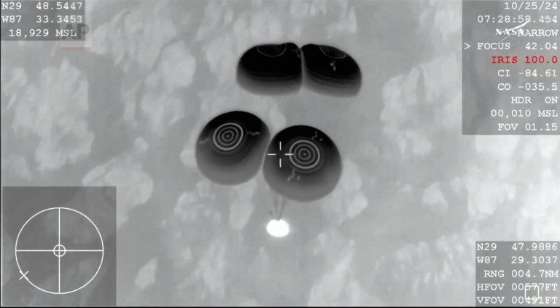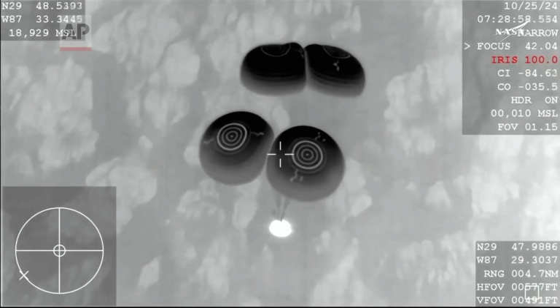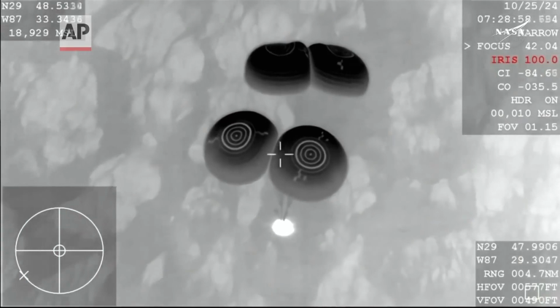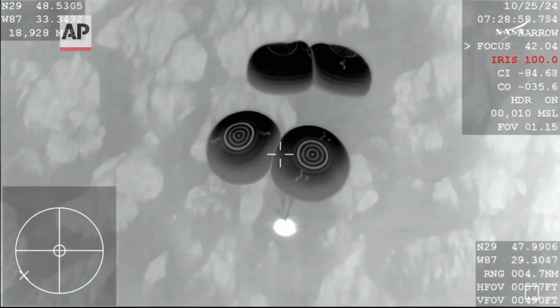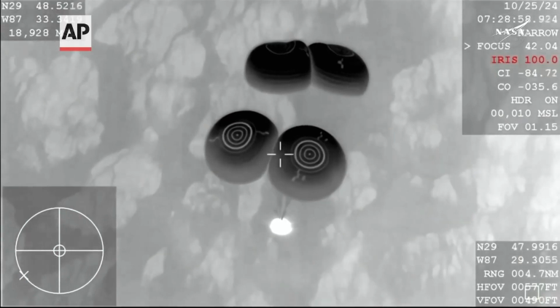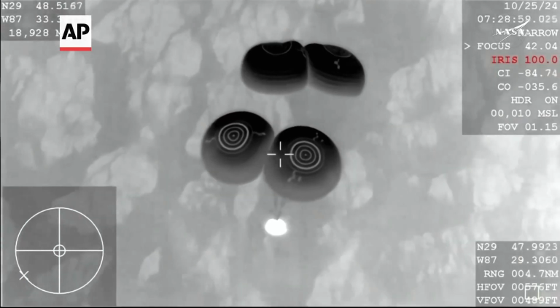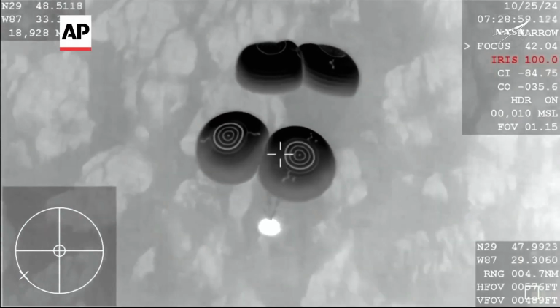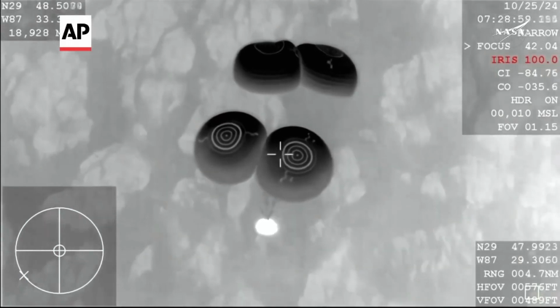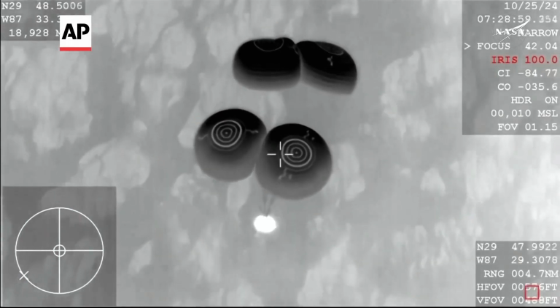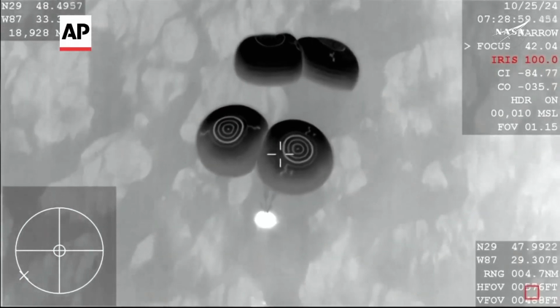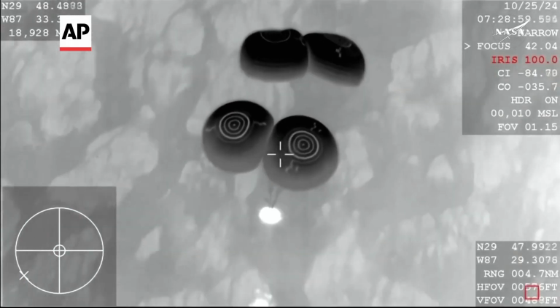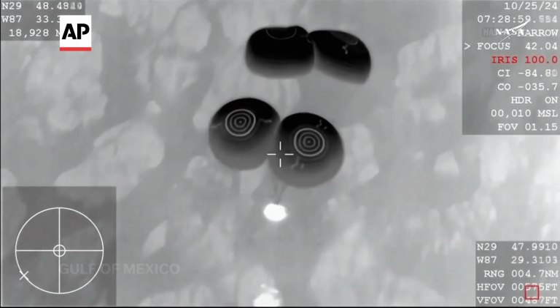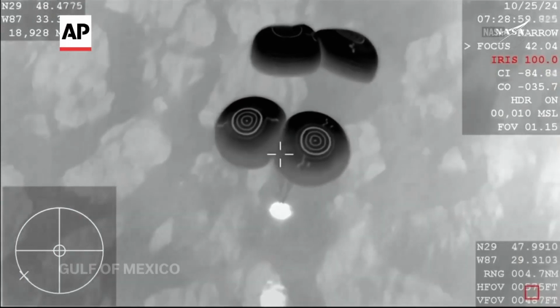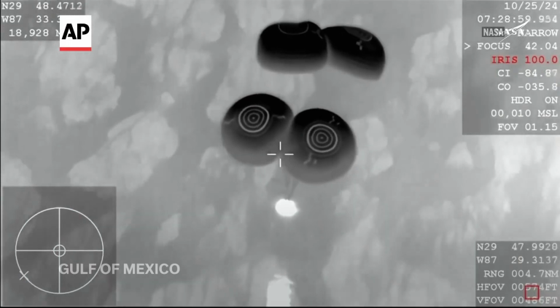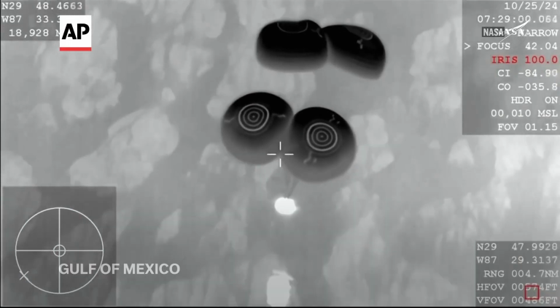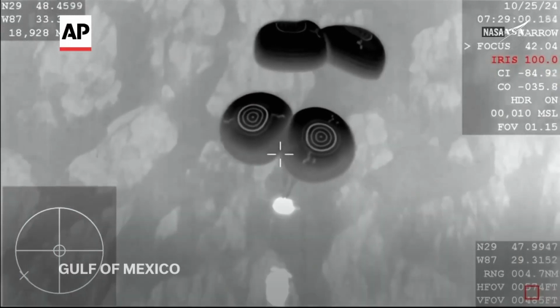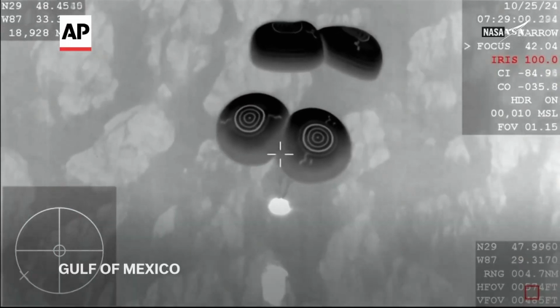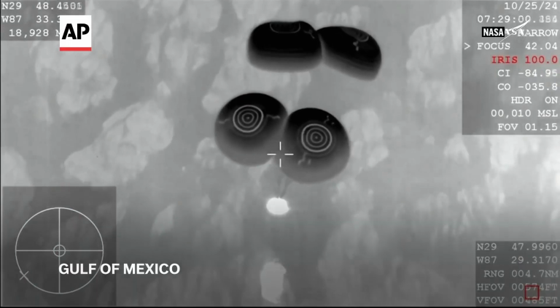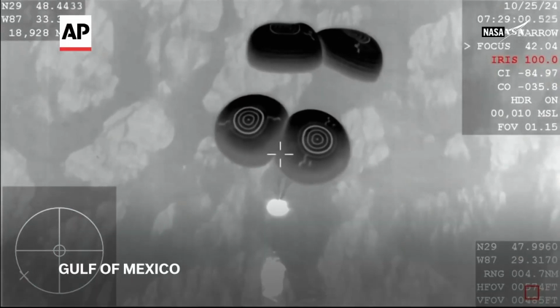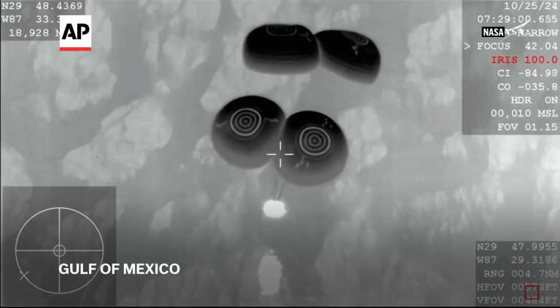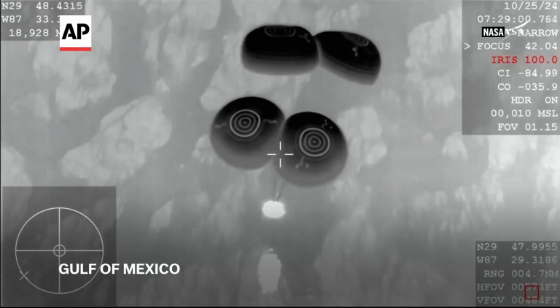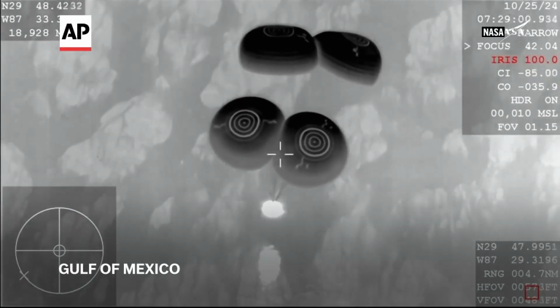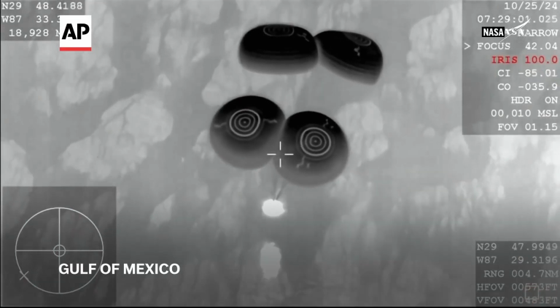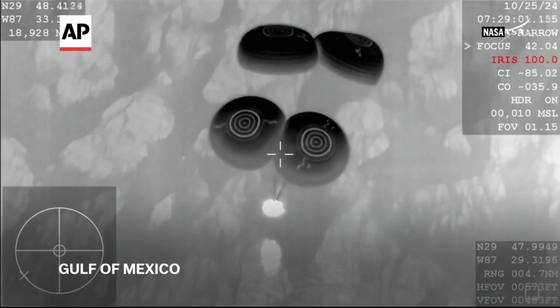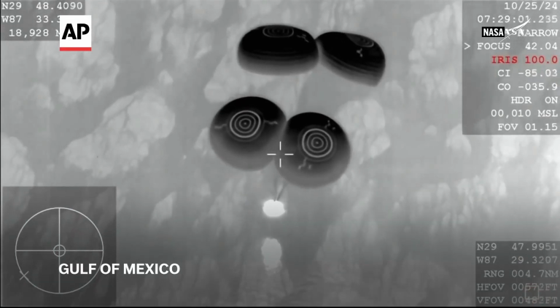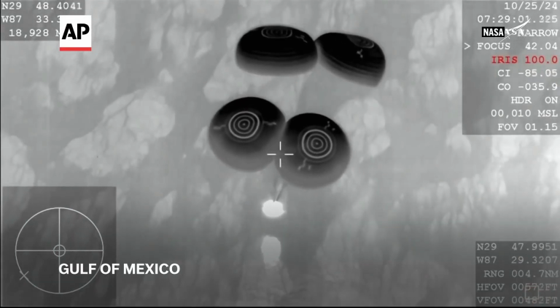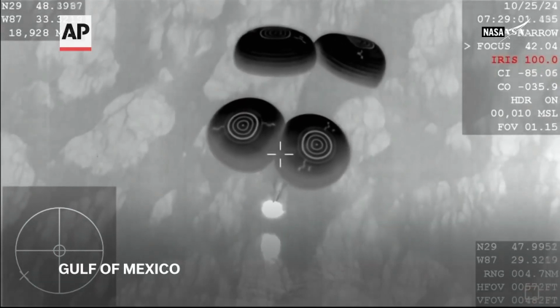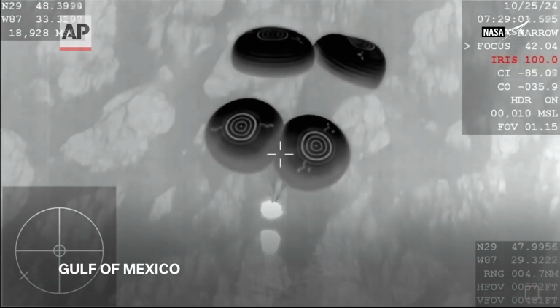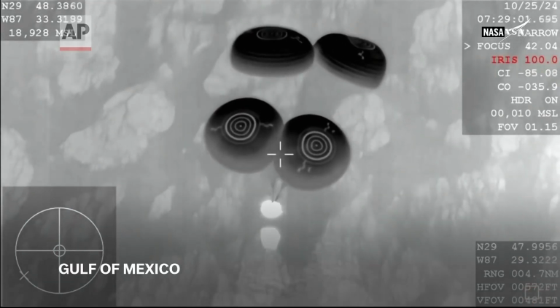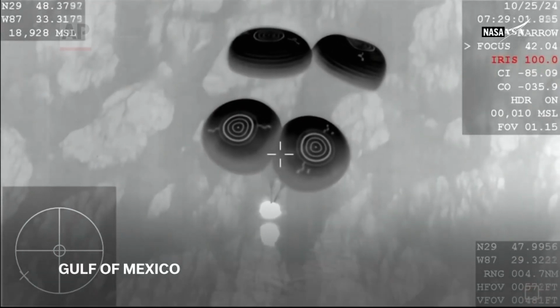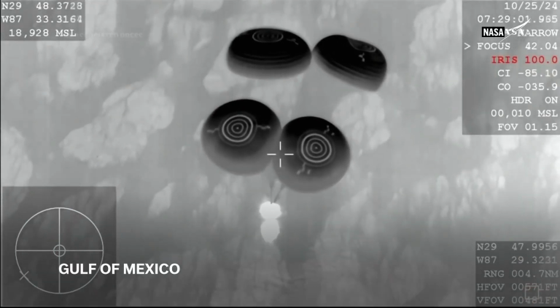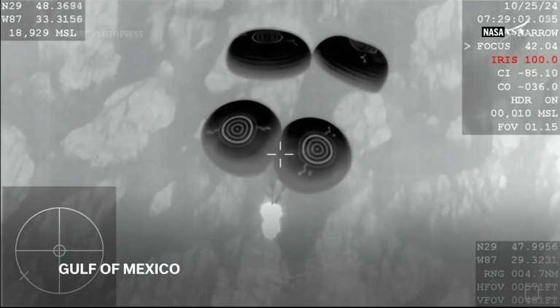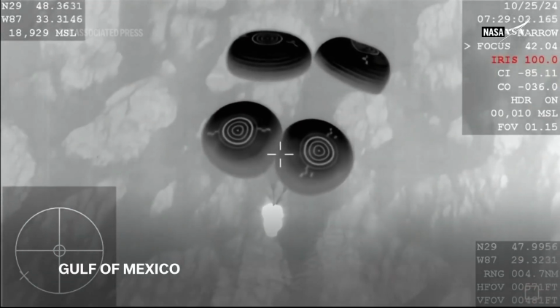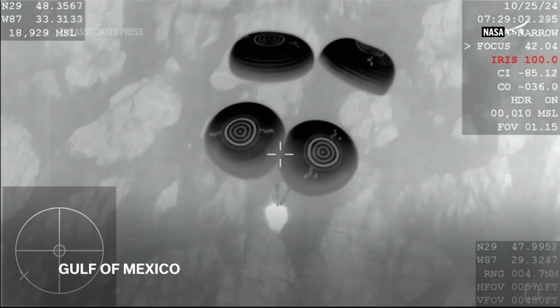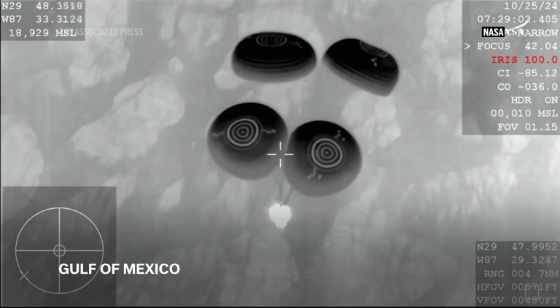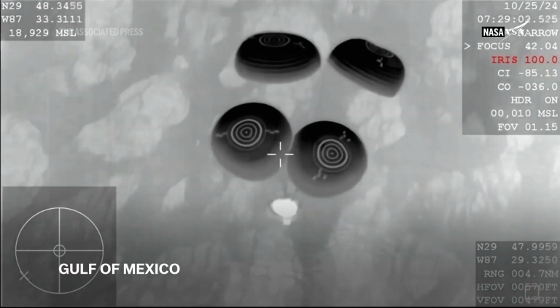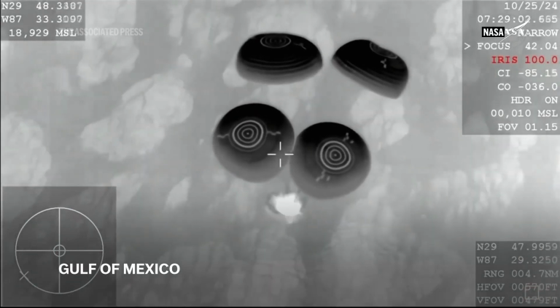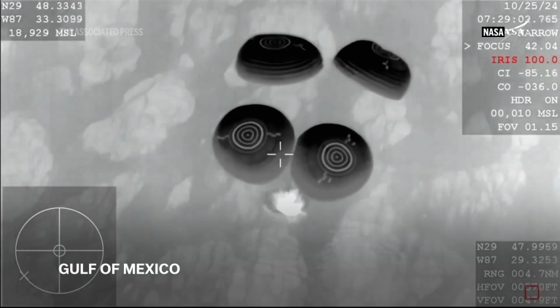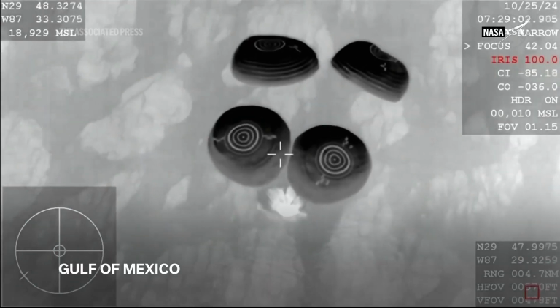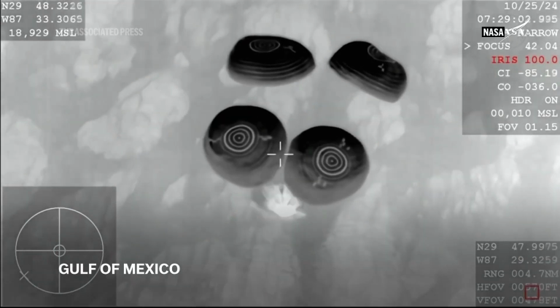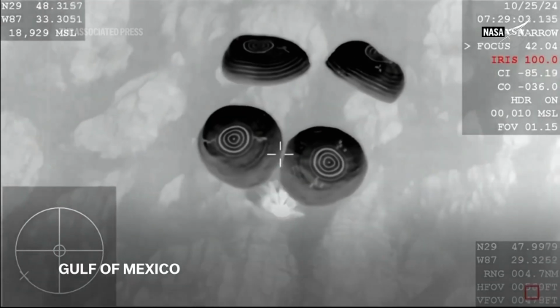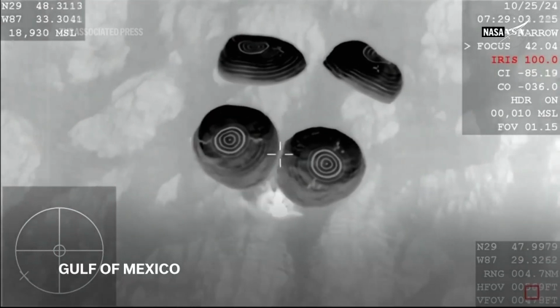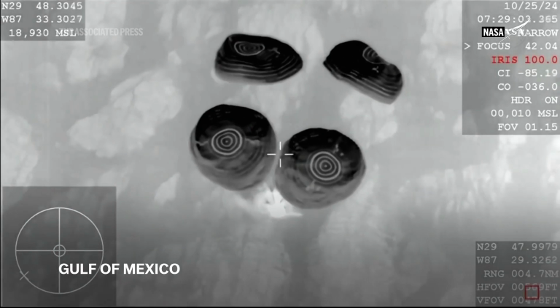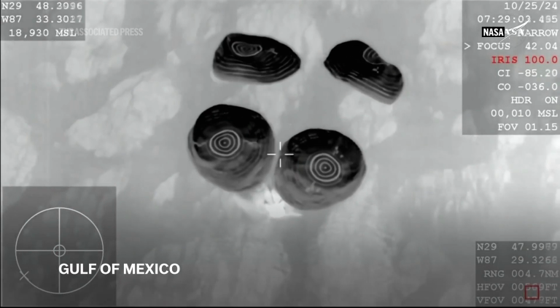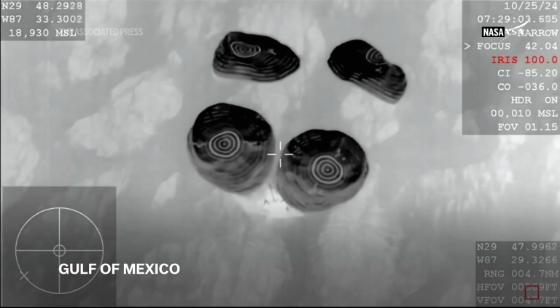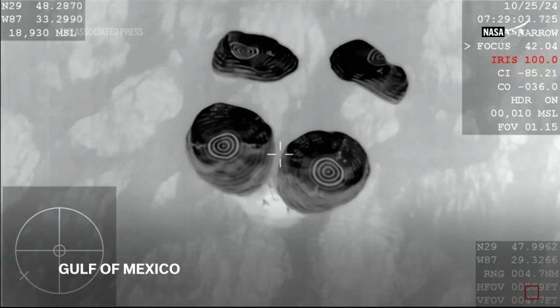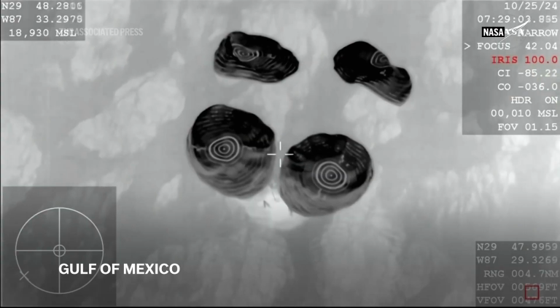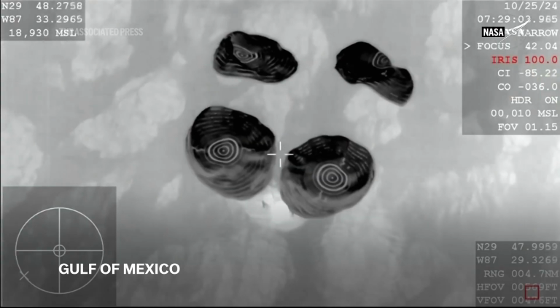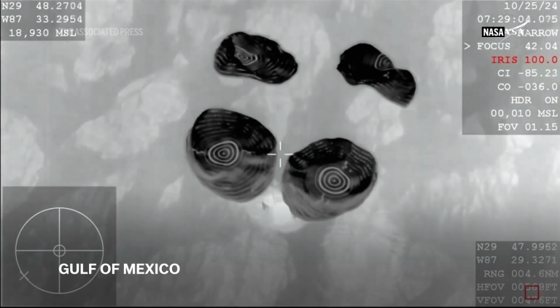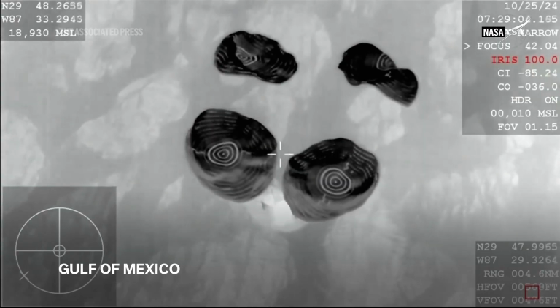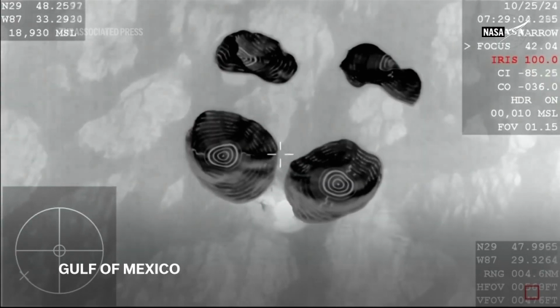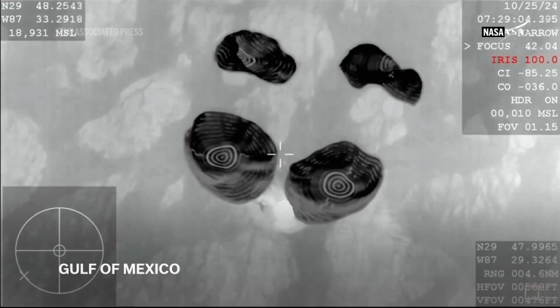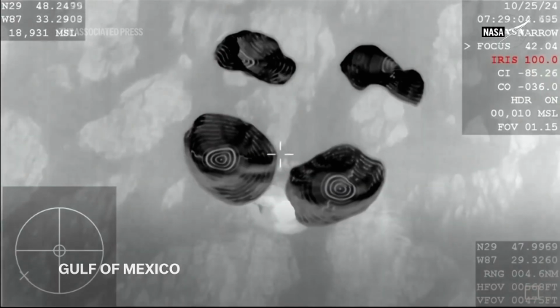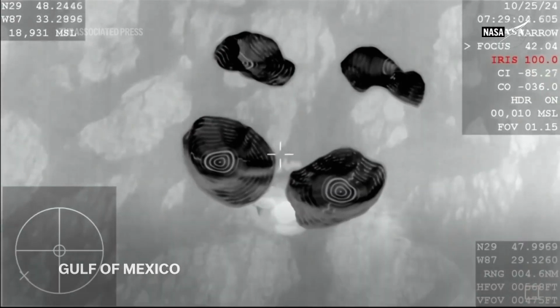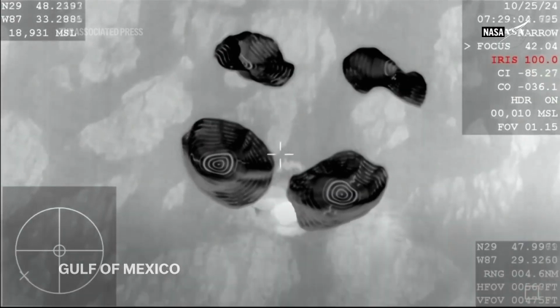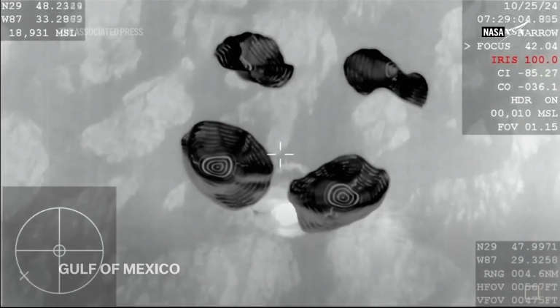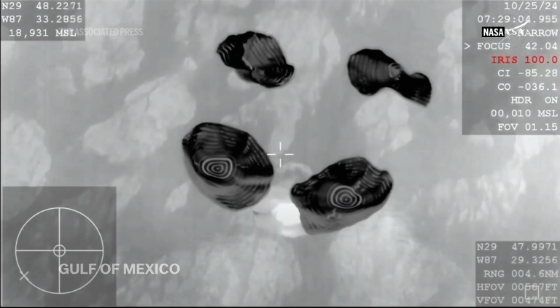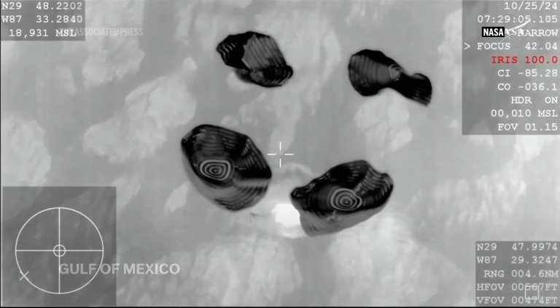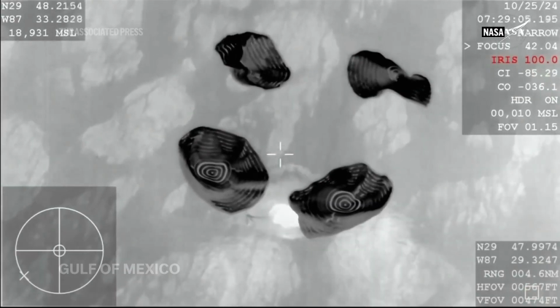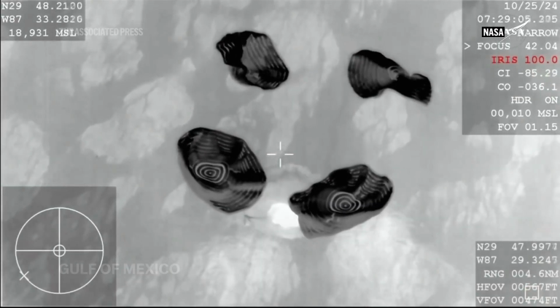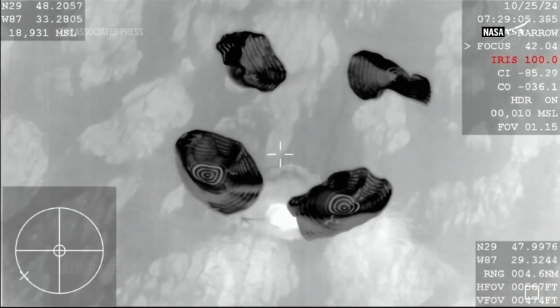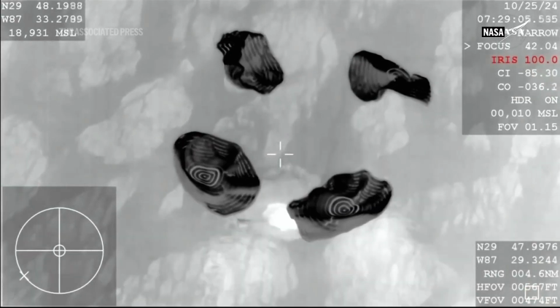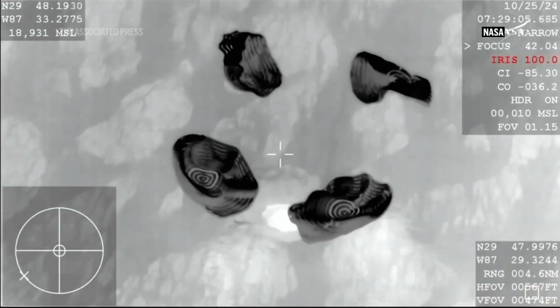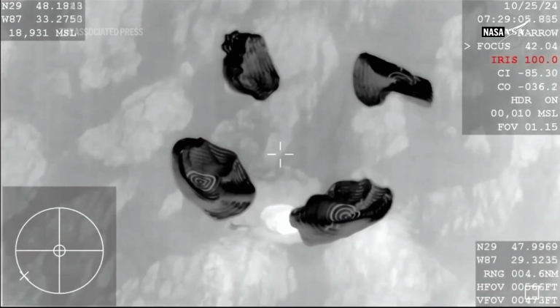Like we said before, the capsule's going about 15 or 16 miles per hour. And splashdown!